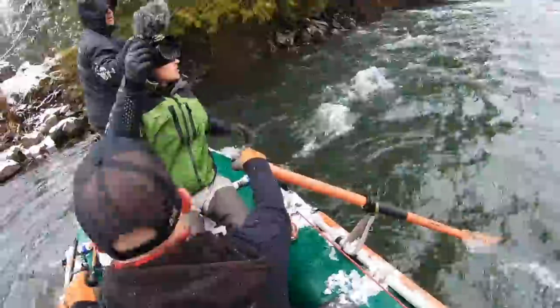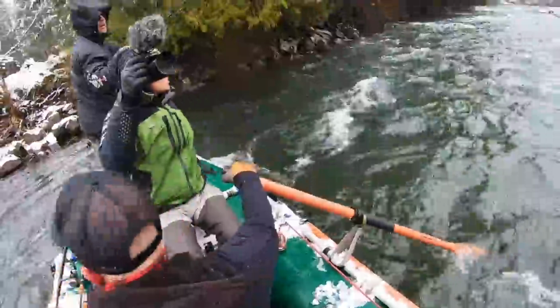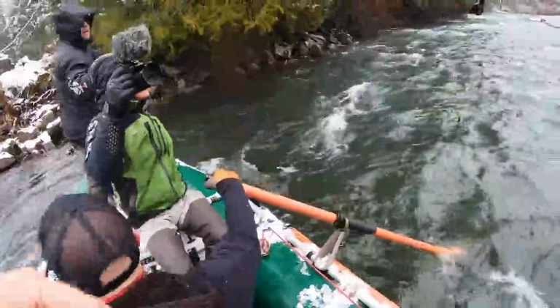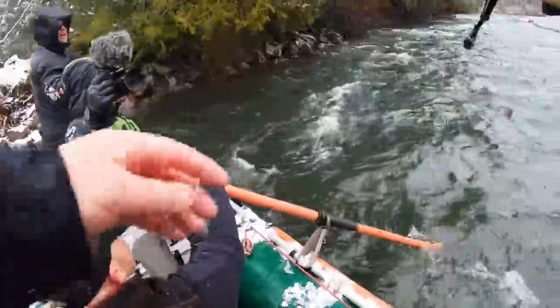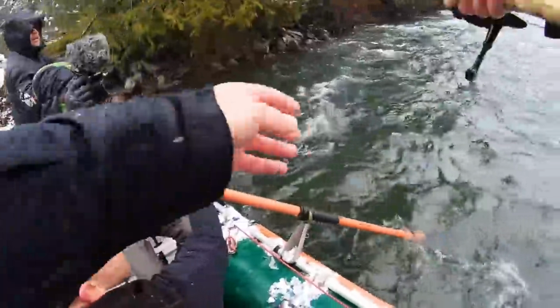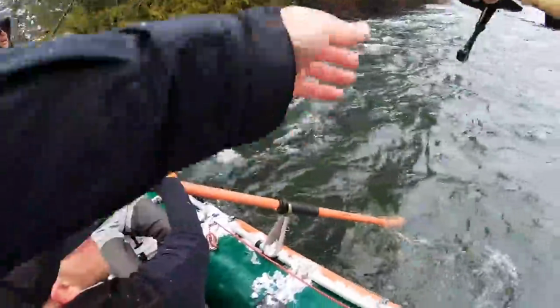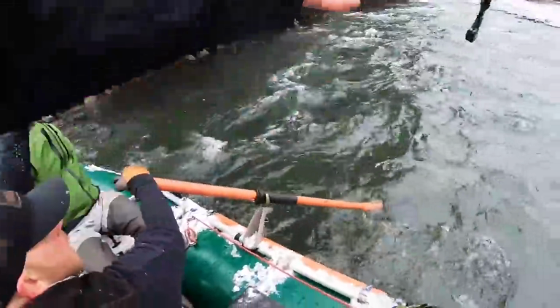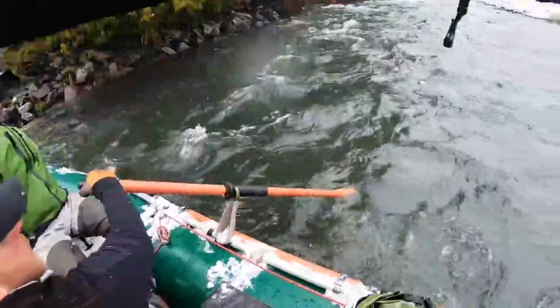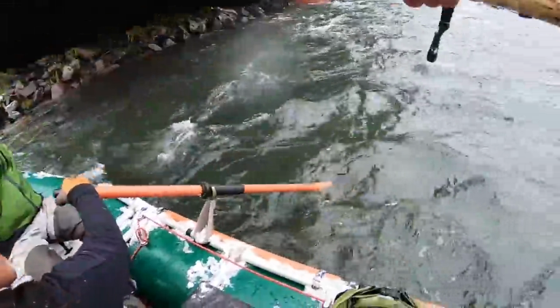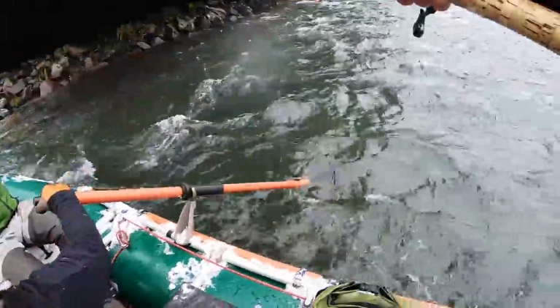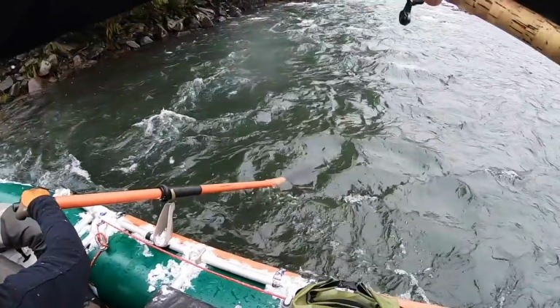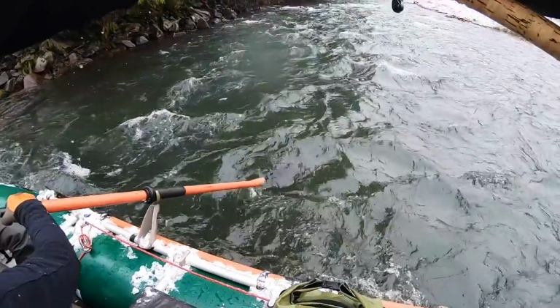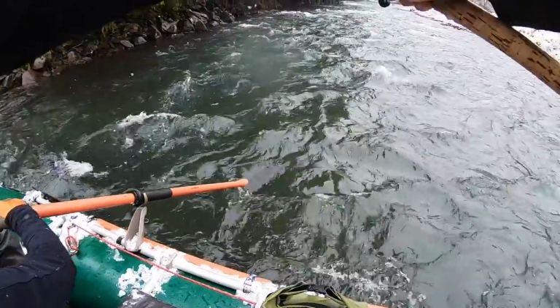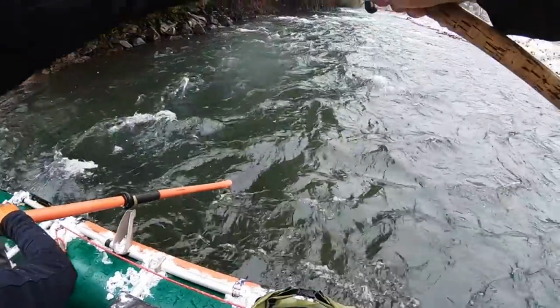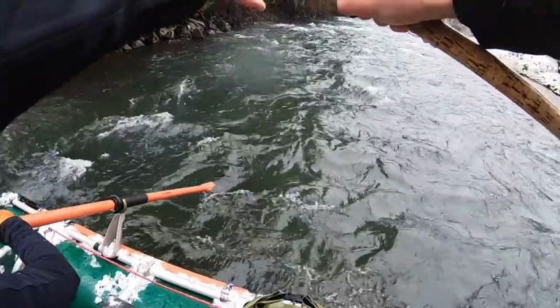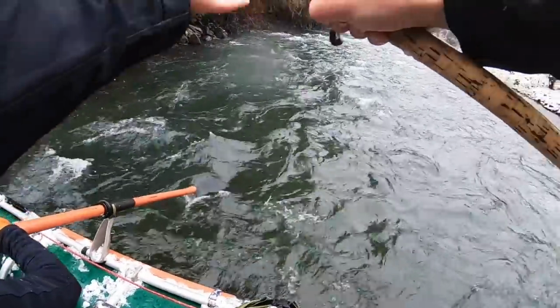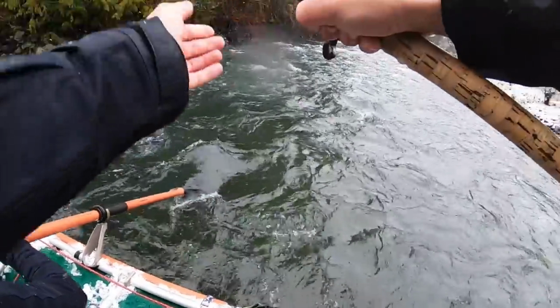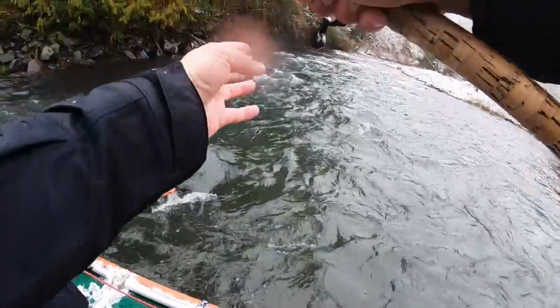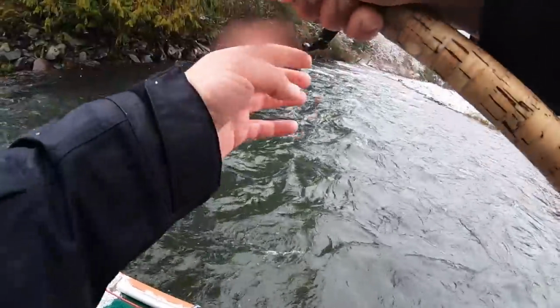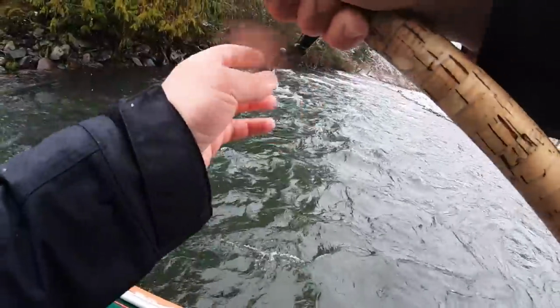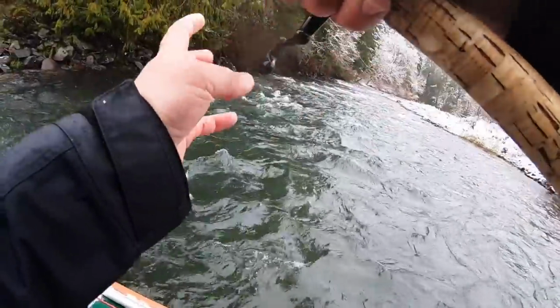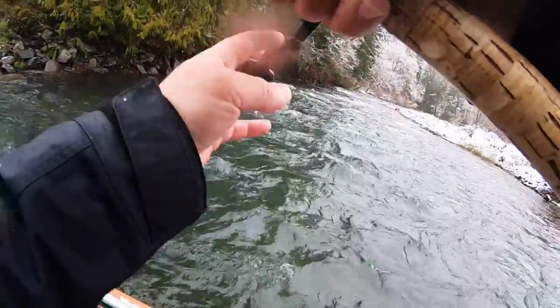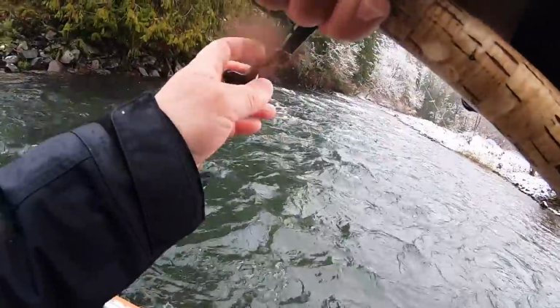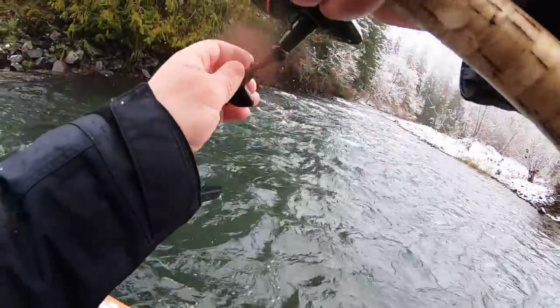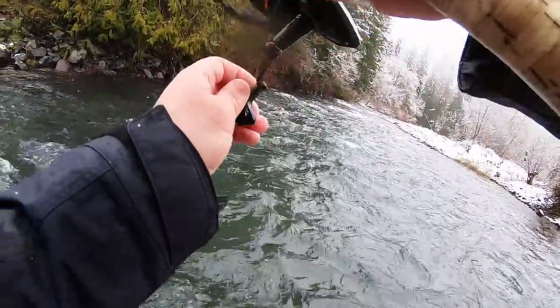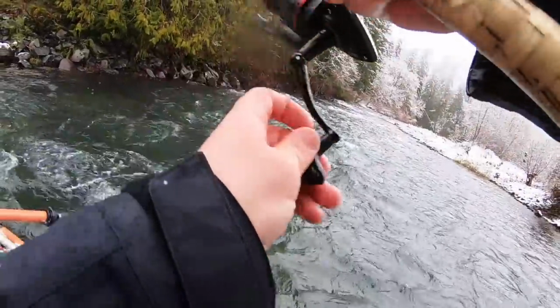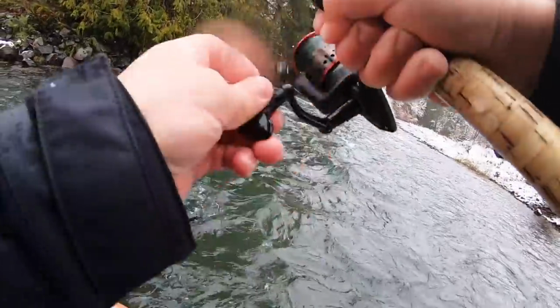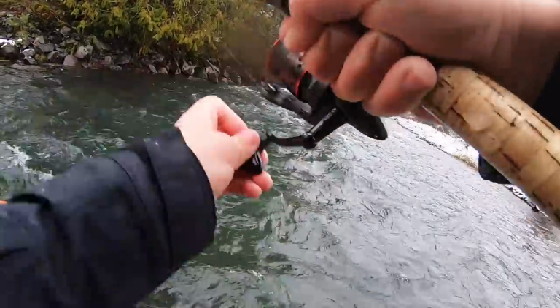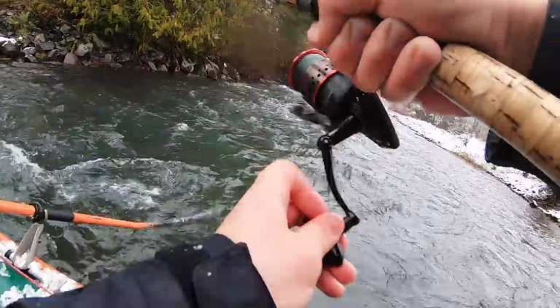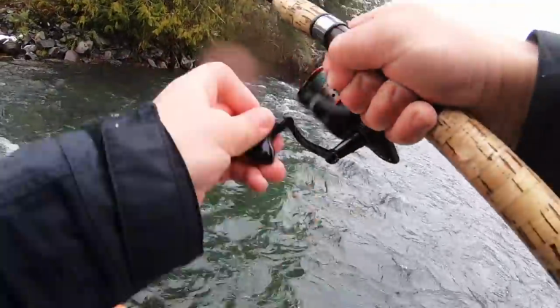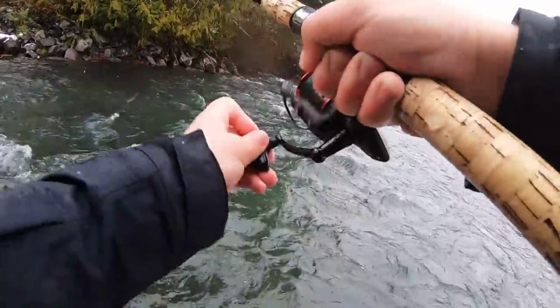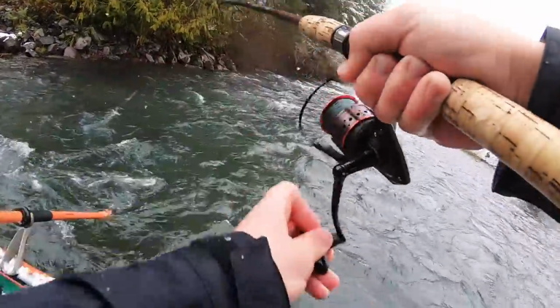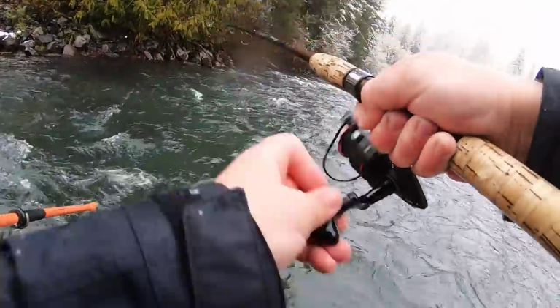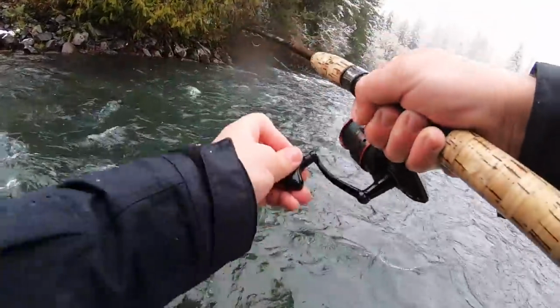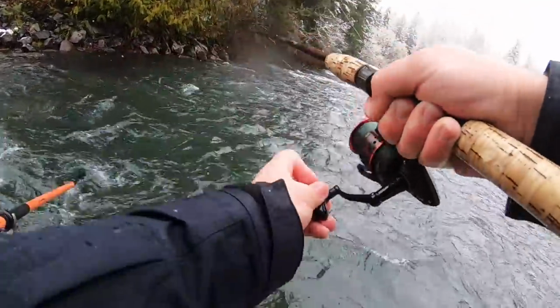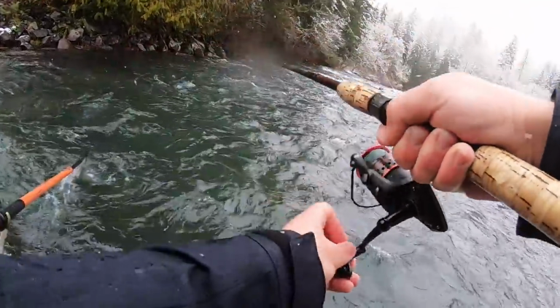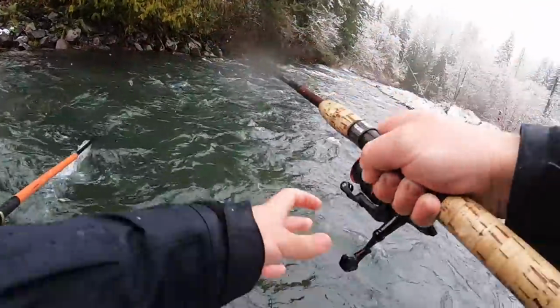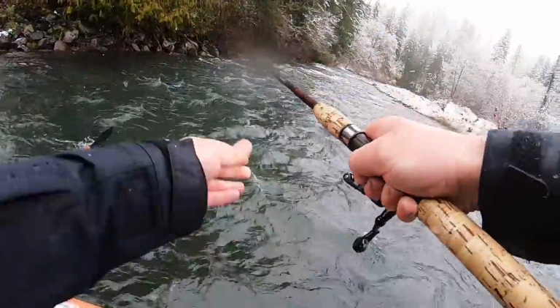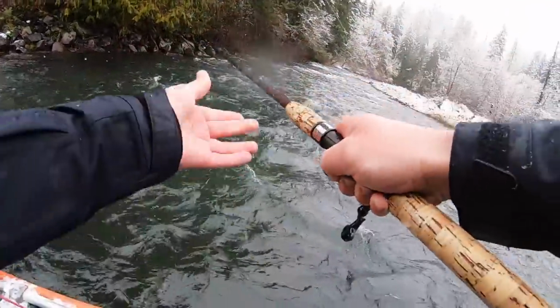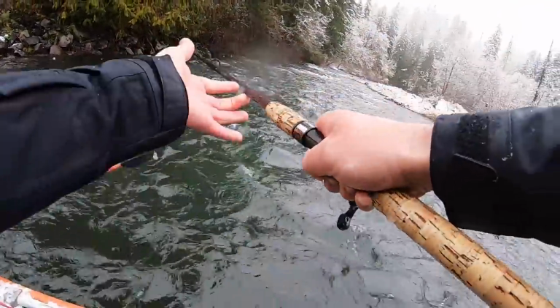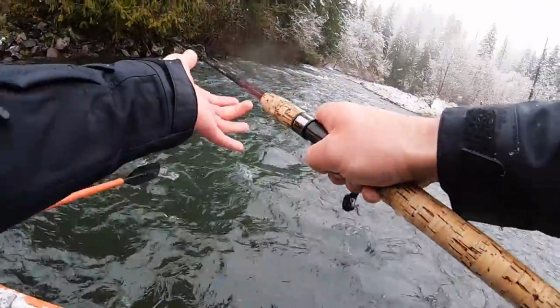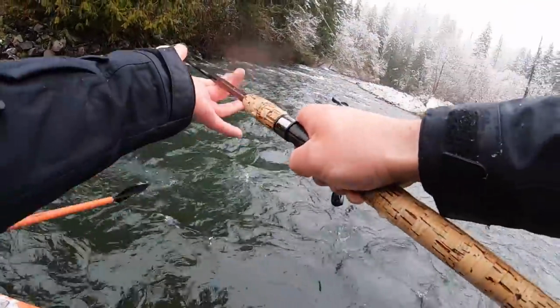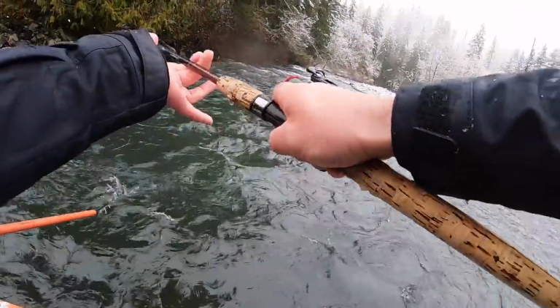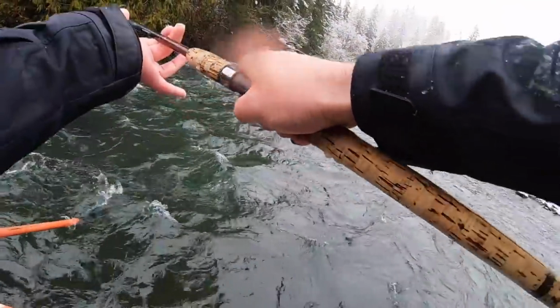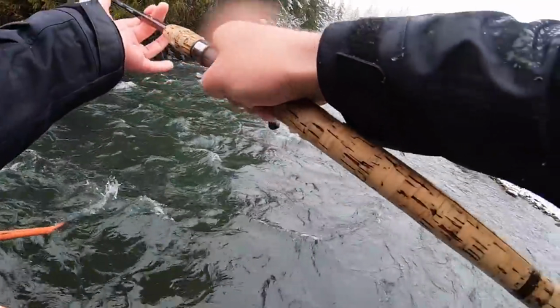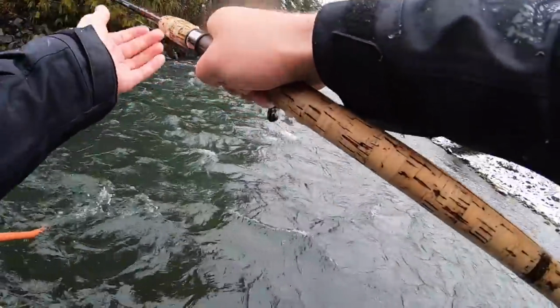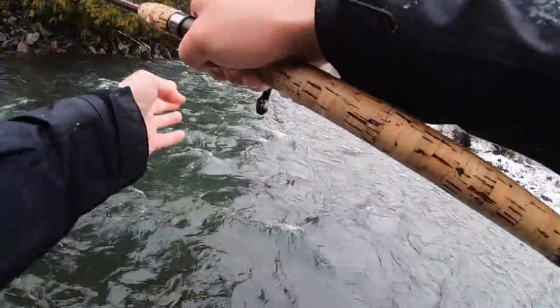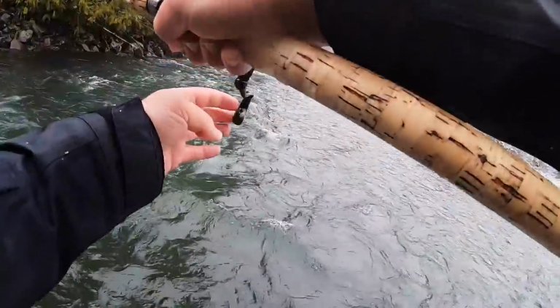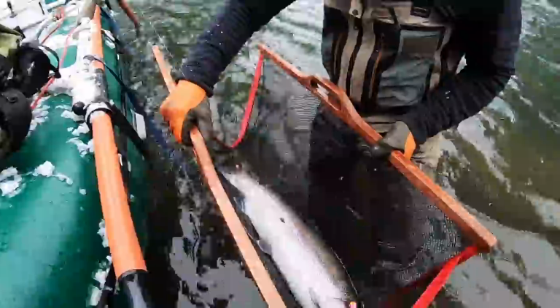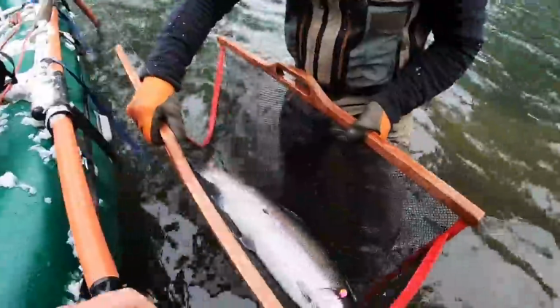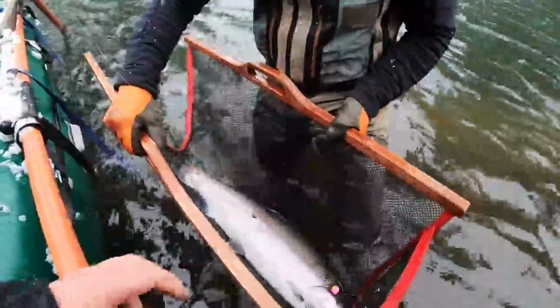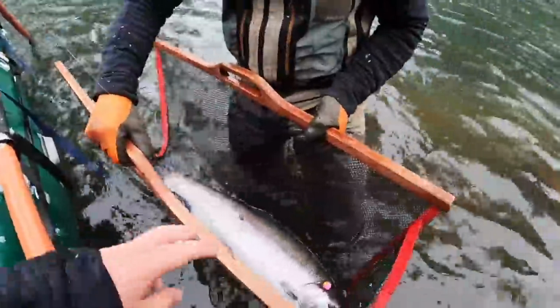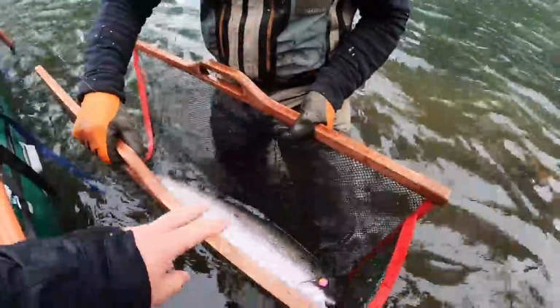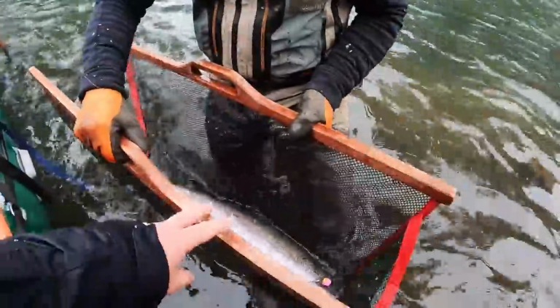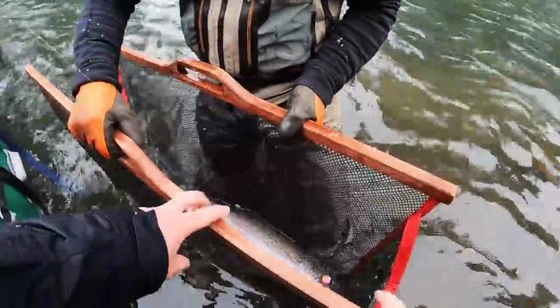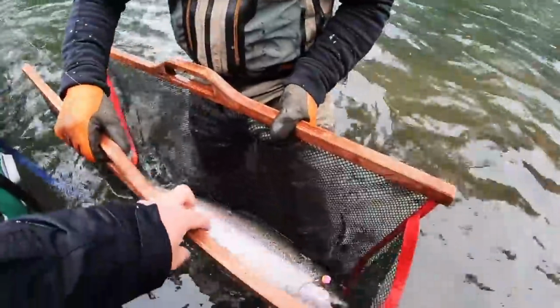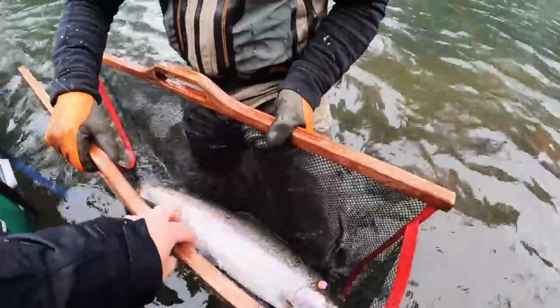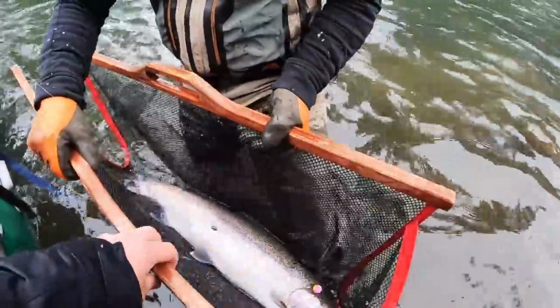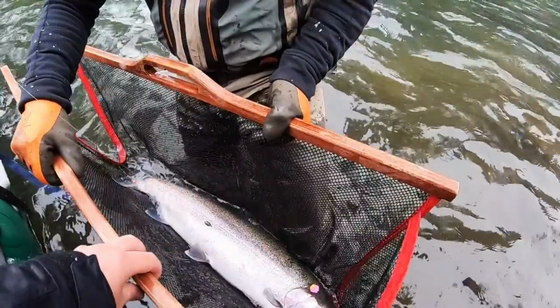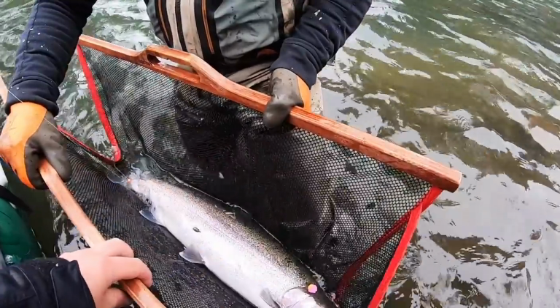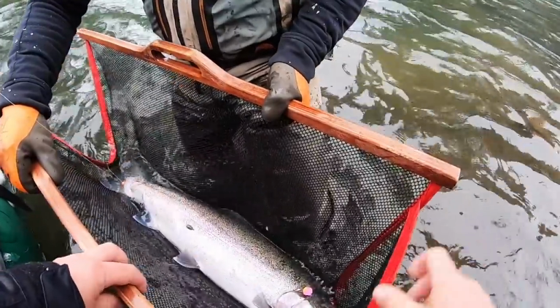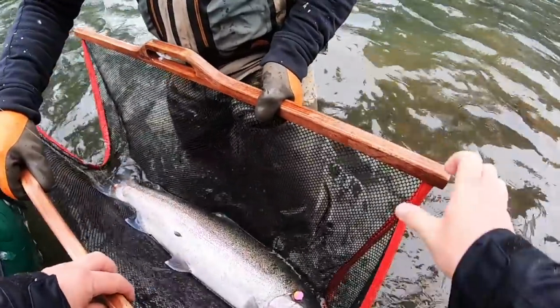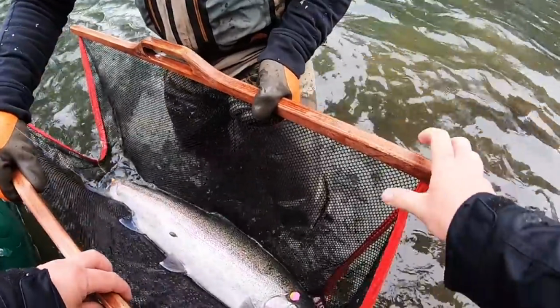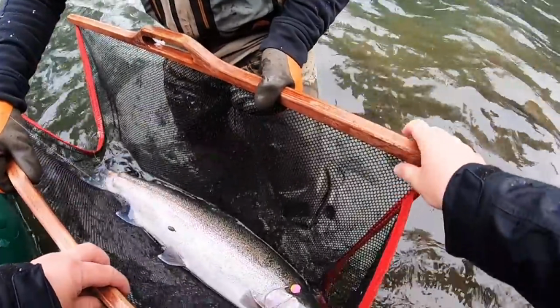Fish on, baby! On a home-built bobber. Oh, it's a monster!